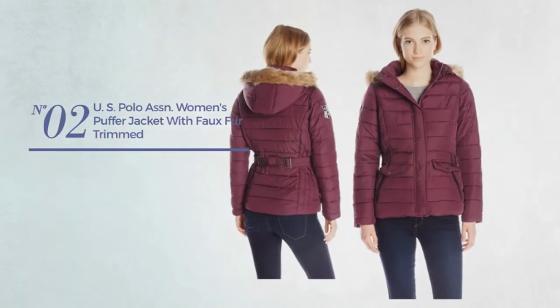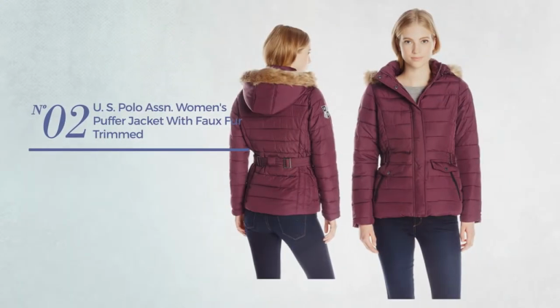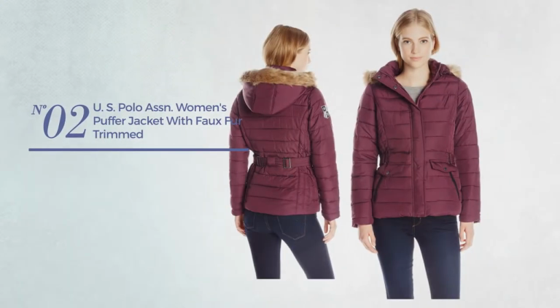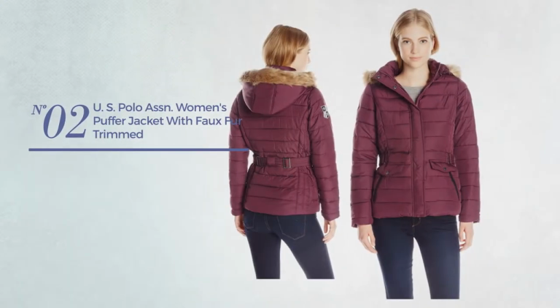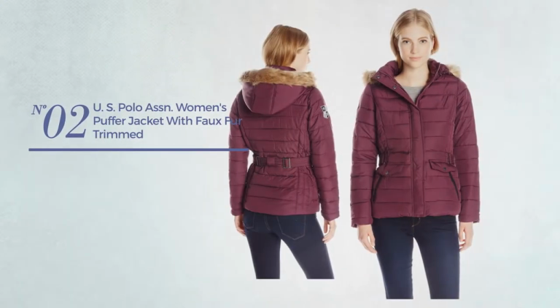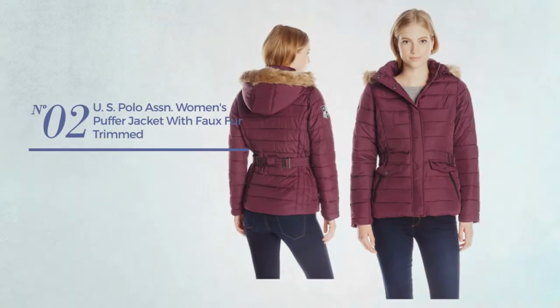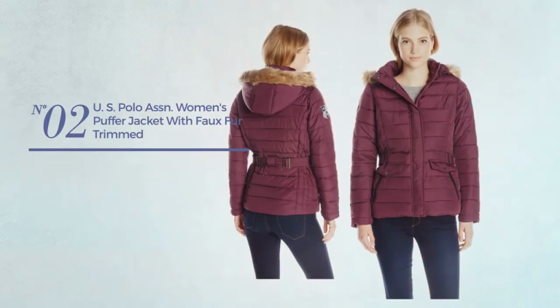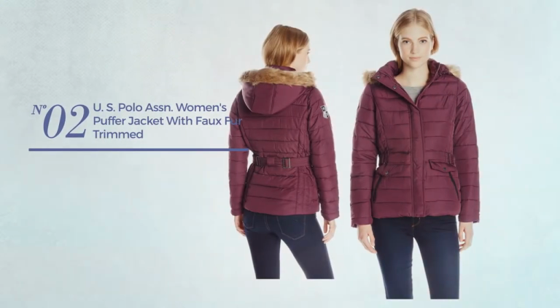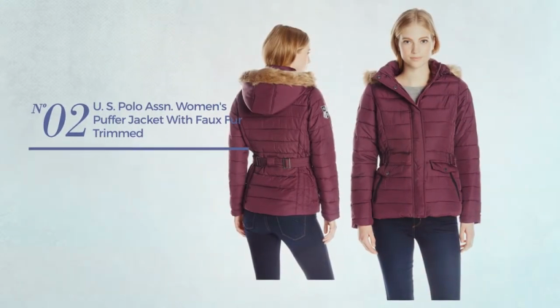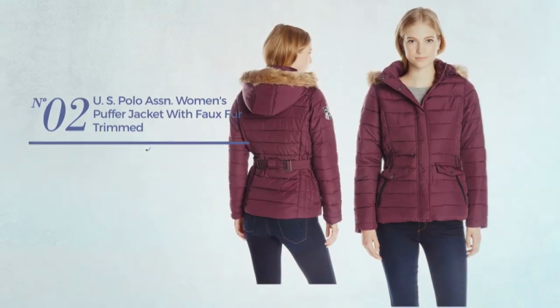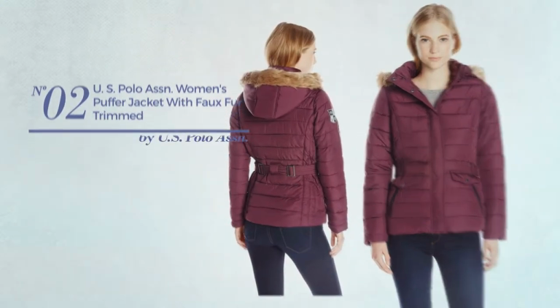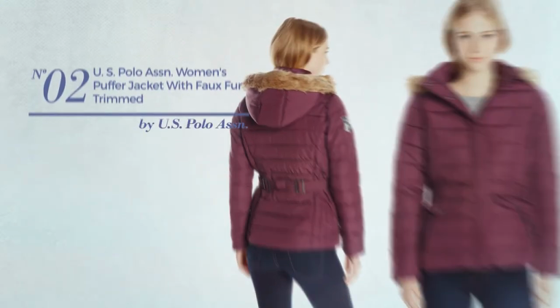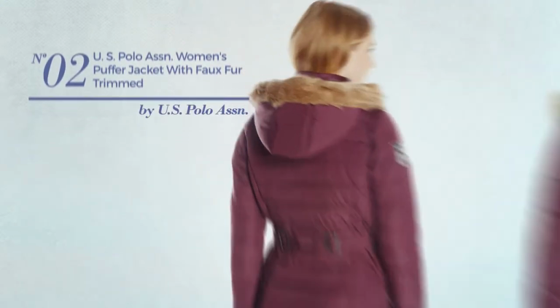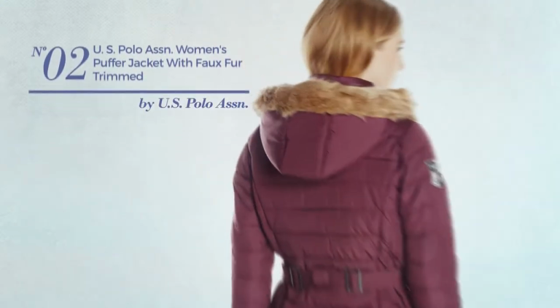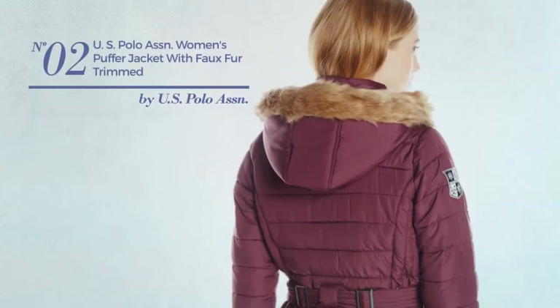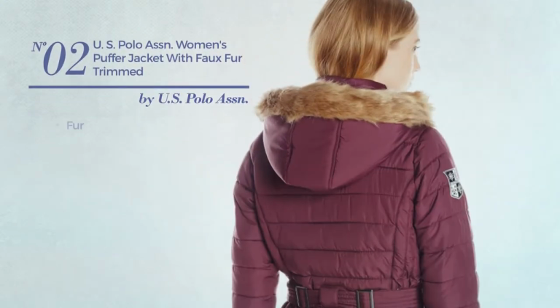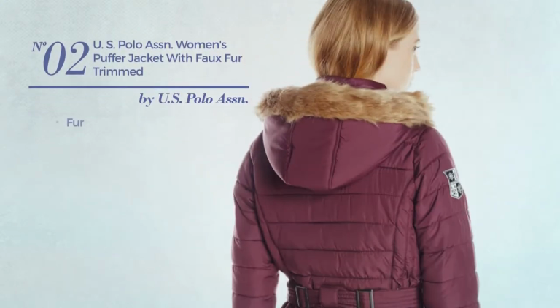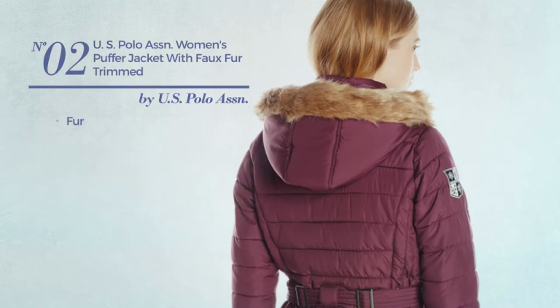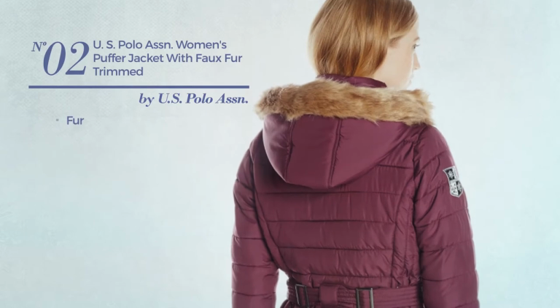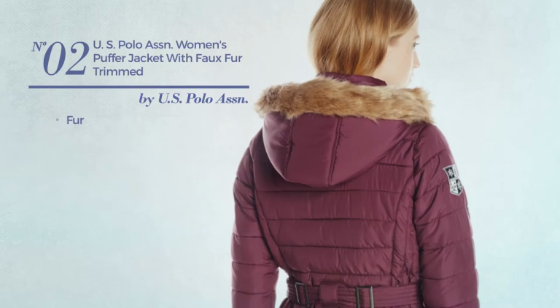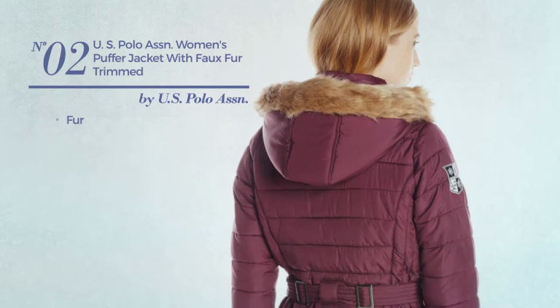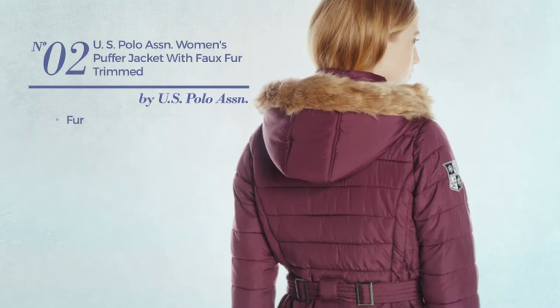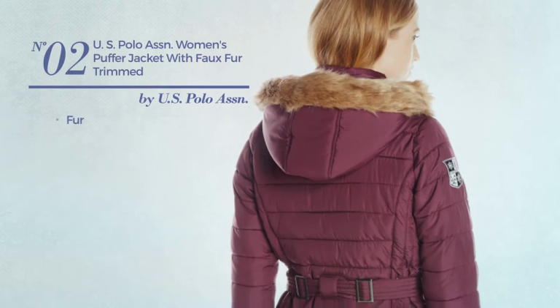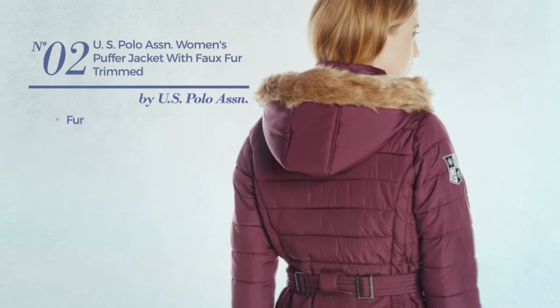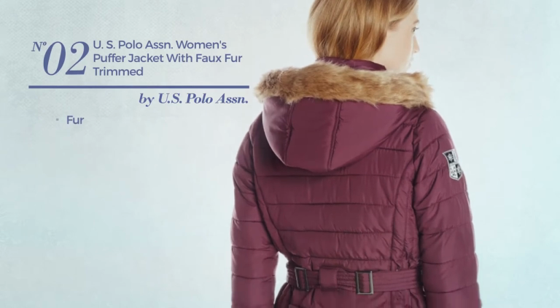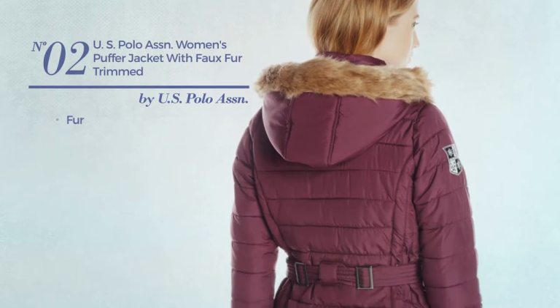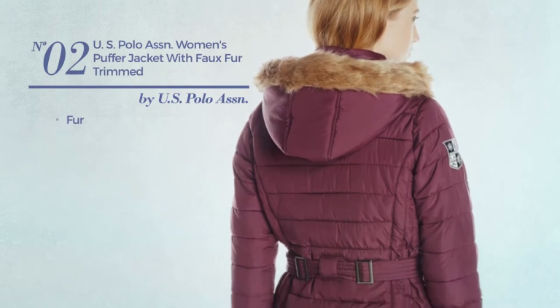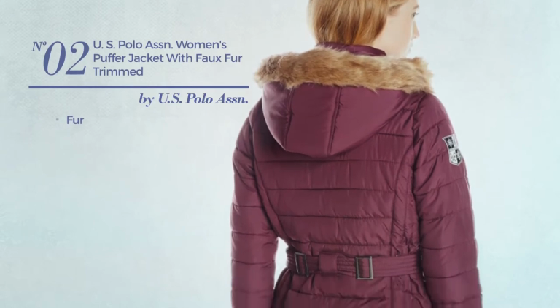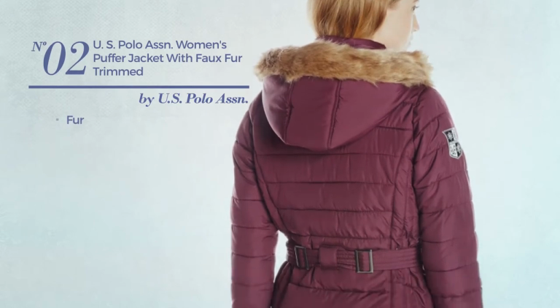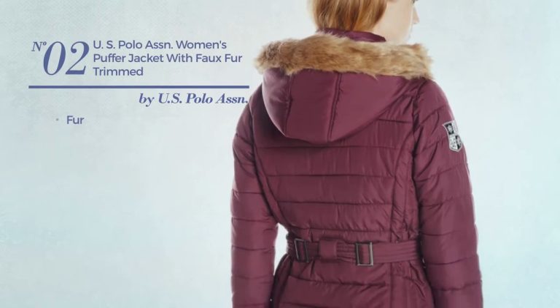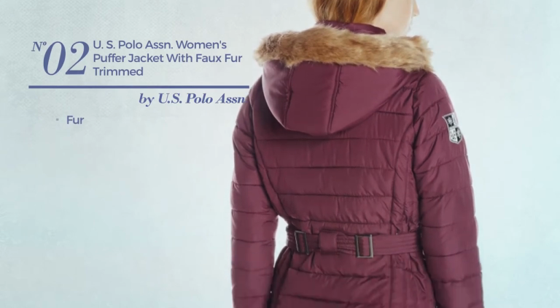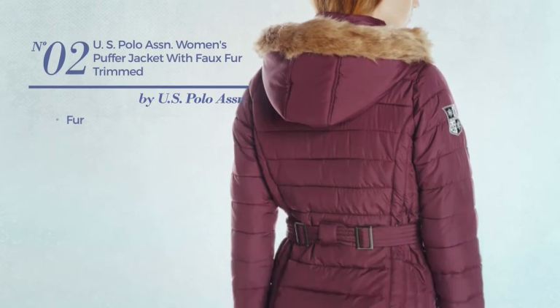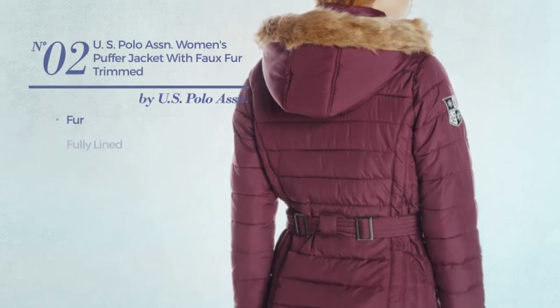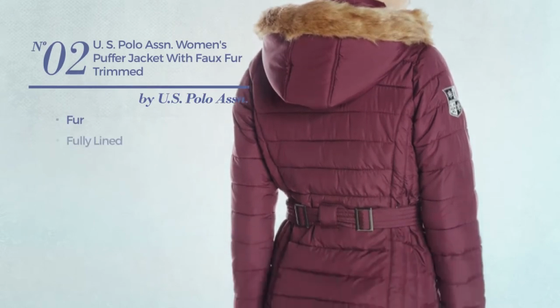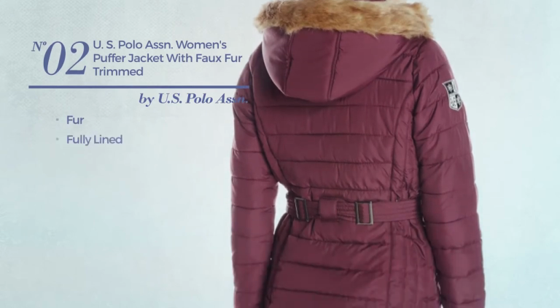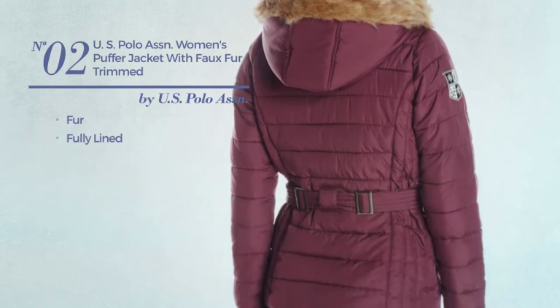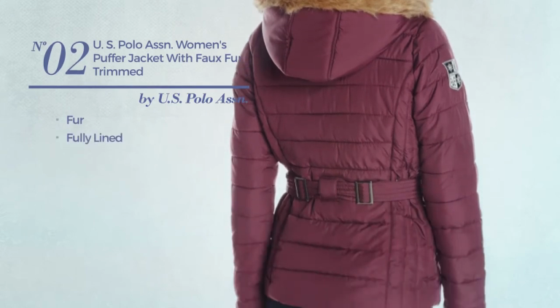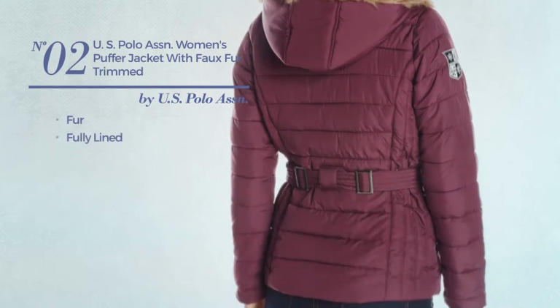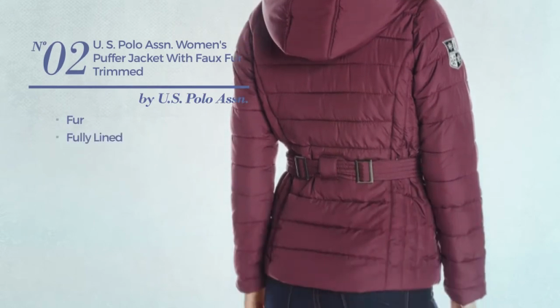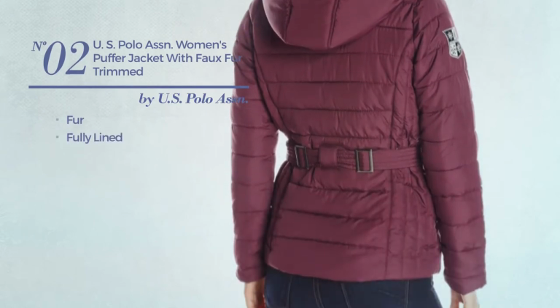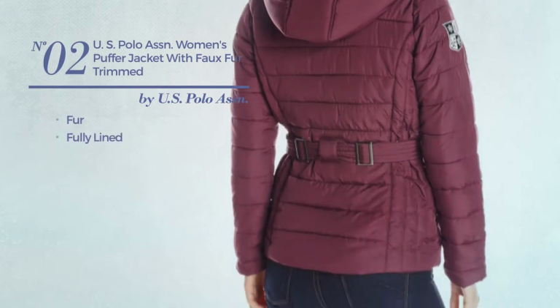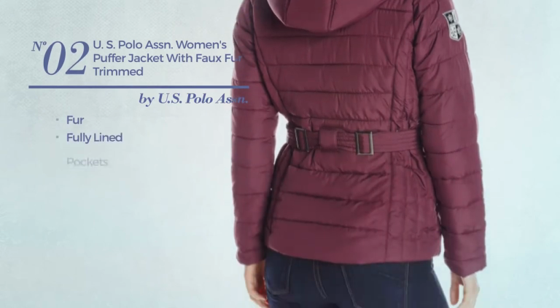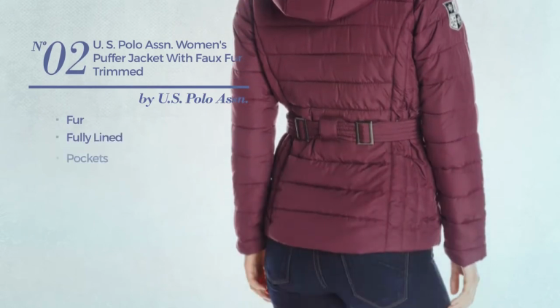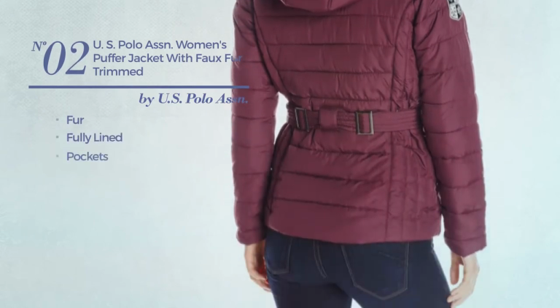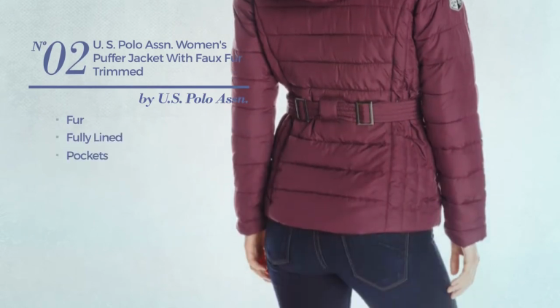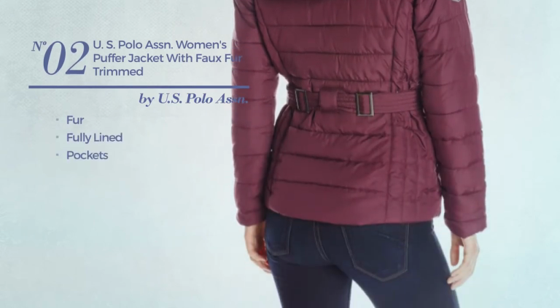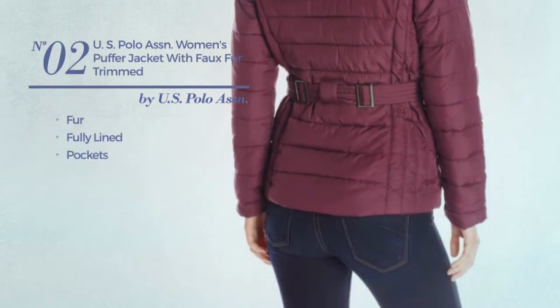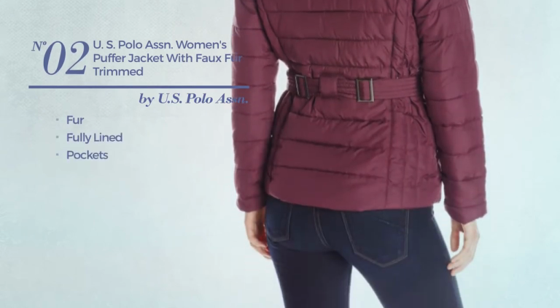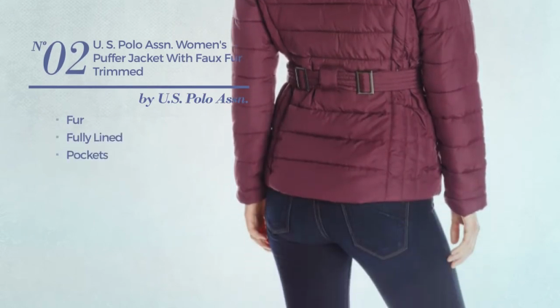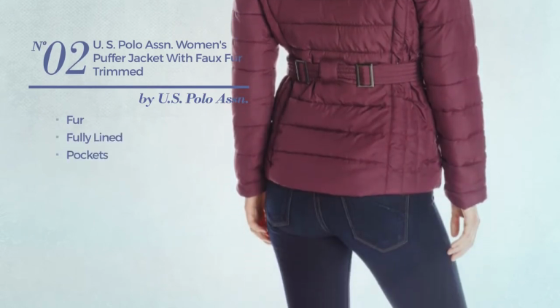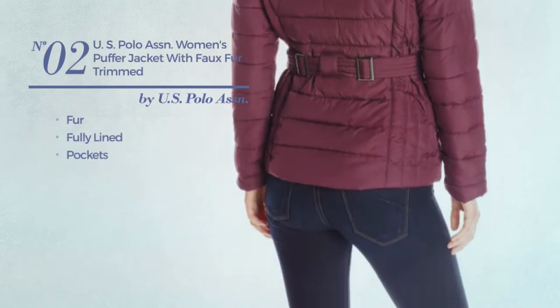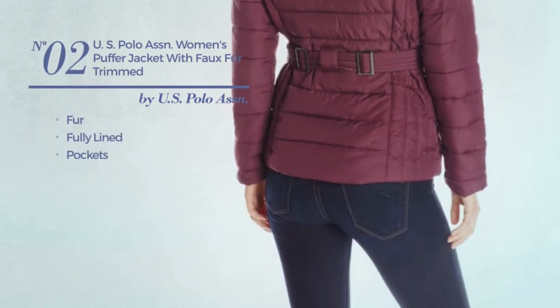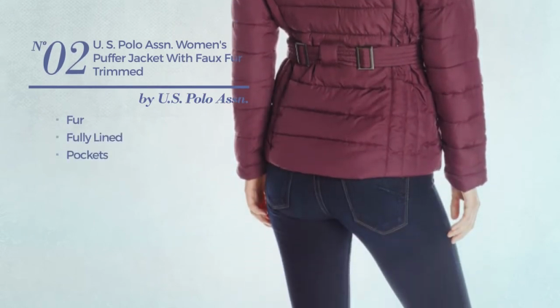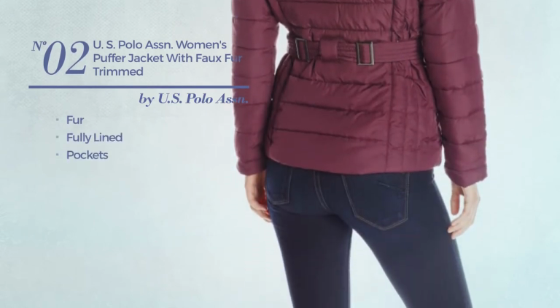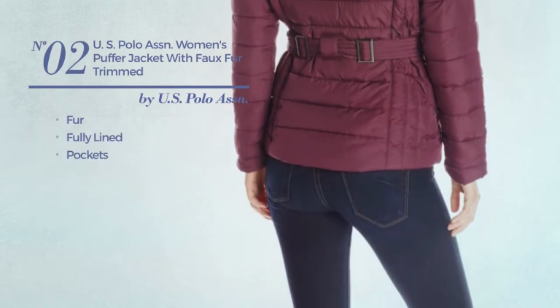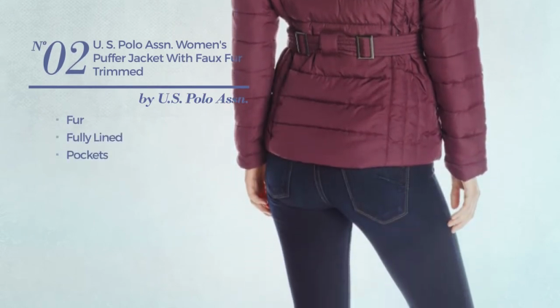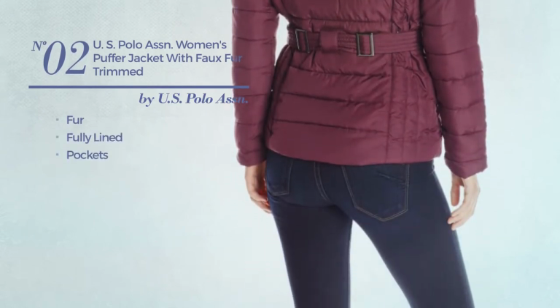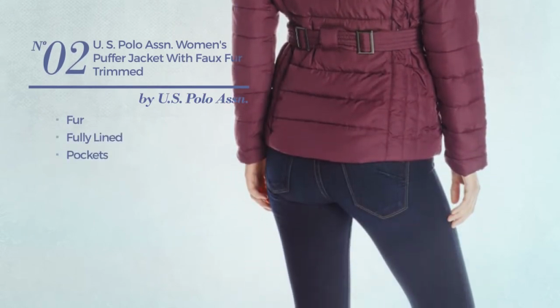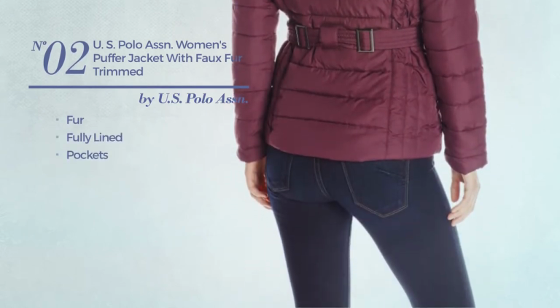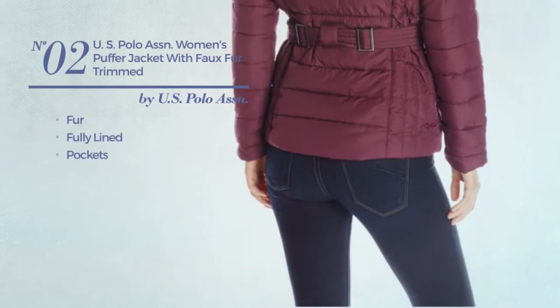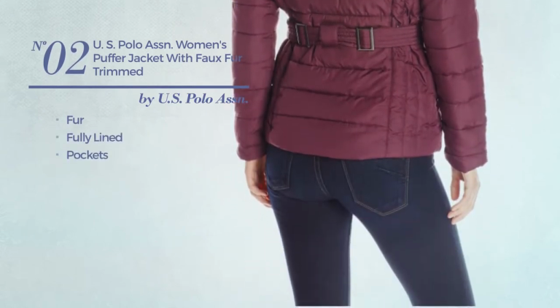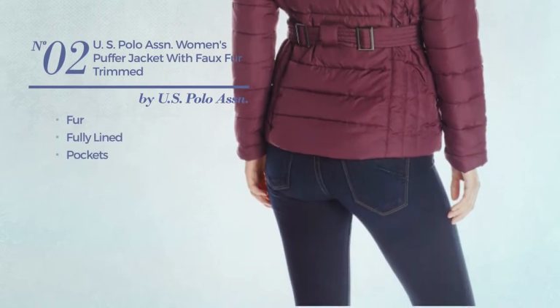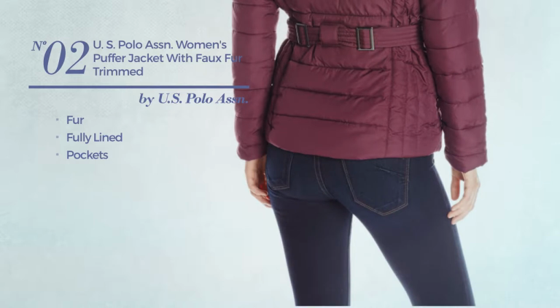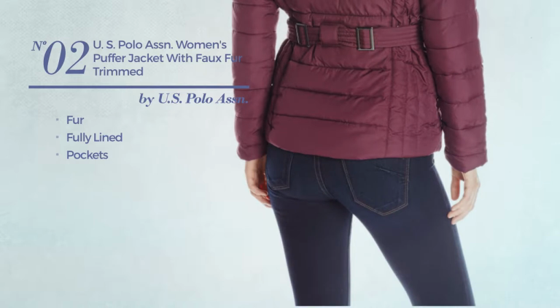Number 2, made of fur, this jacket includes fully lined and pockets. Available in 3 colors.